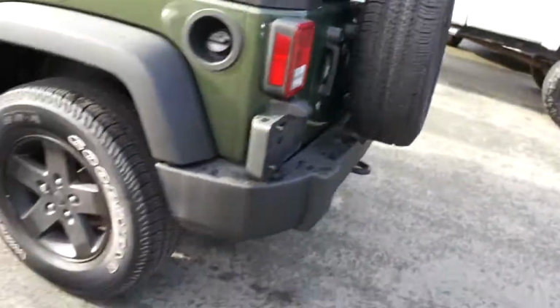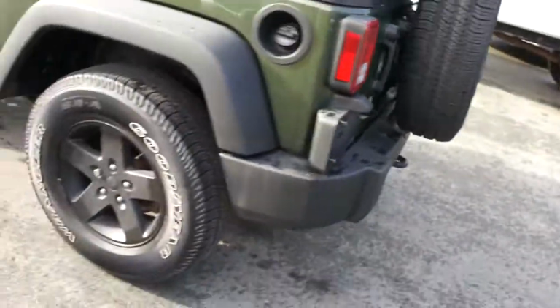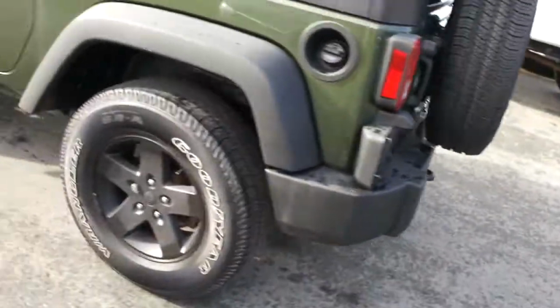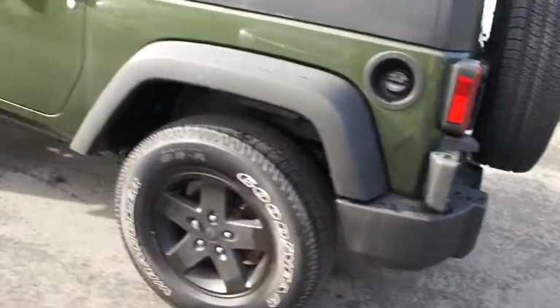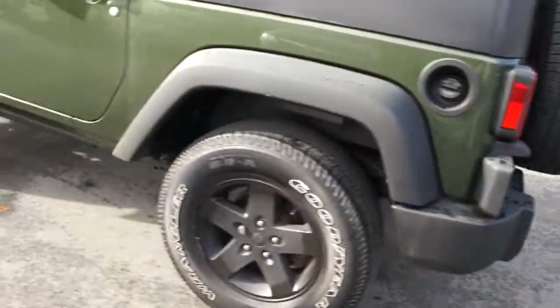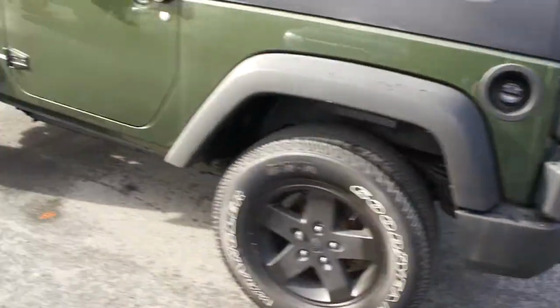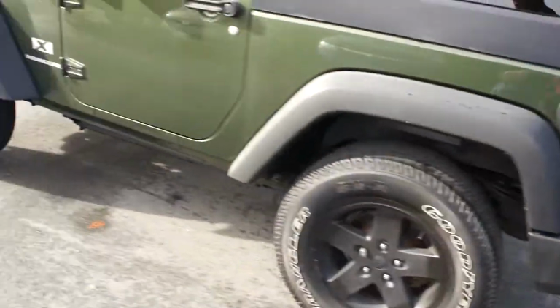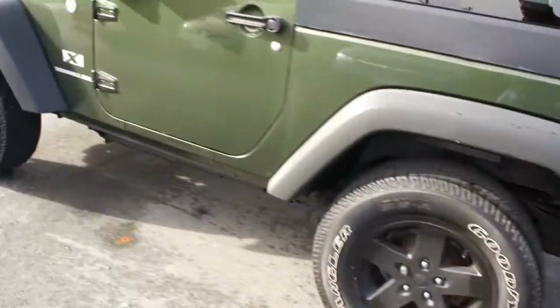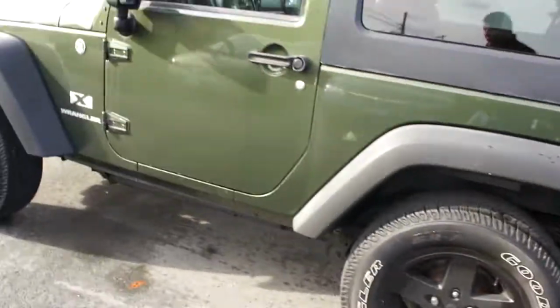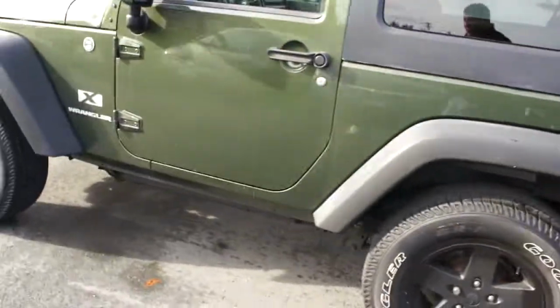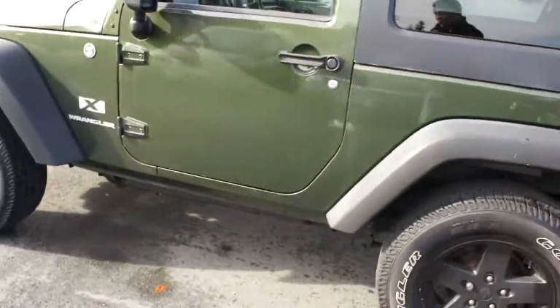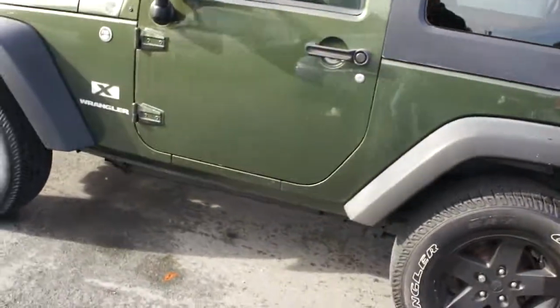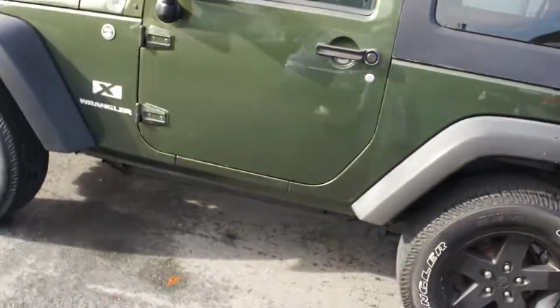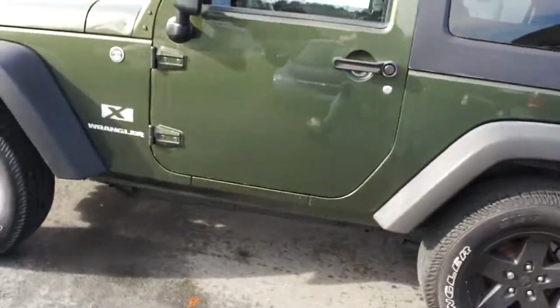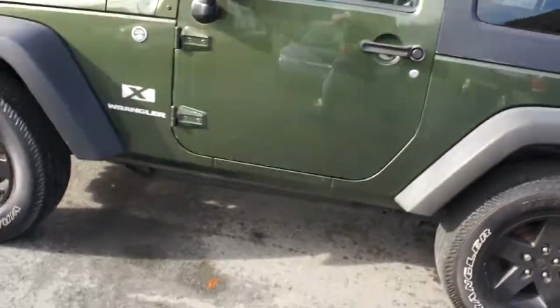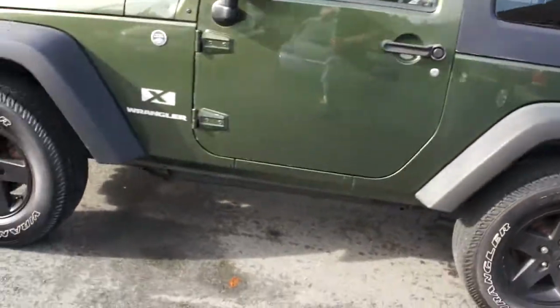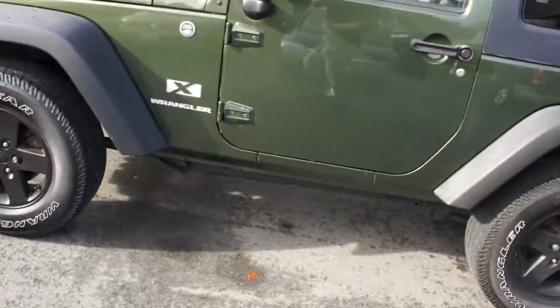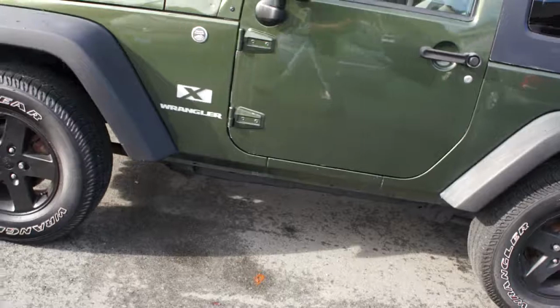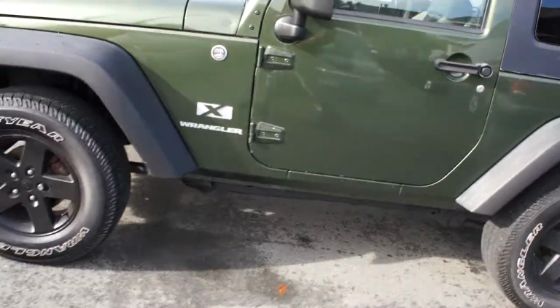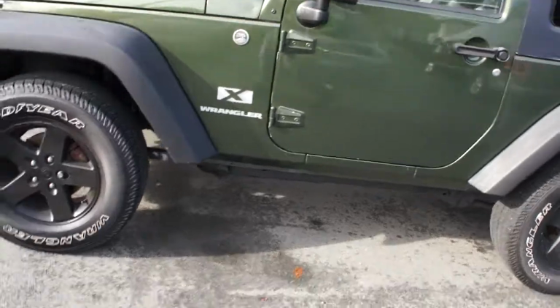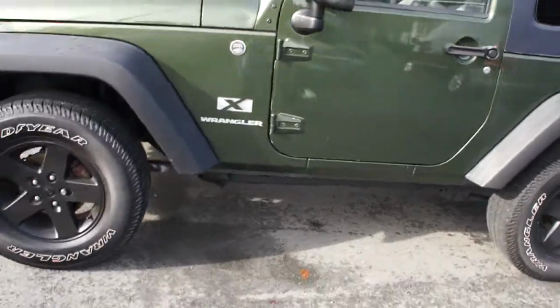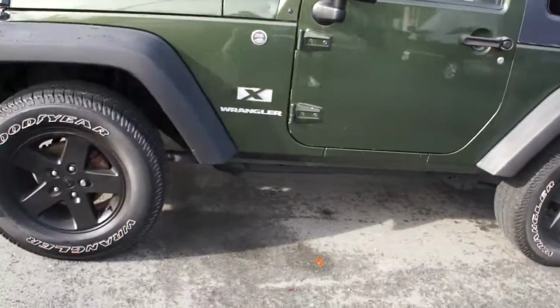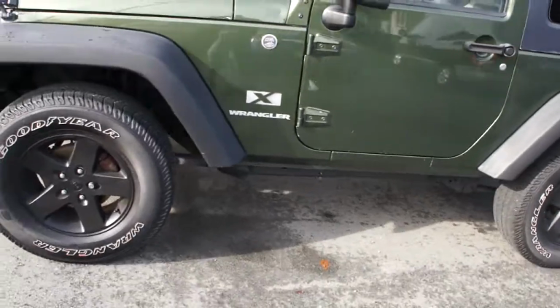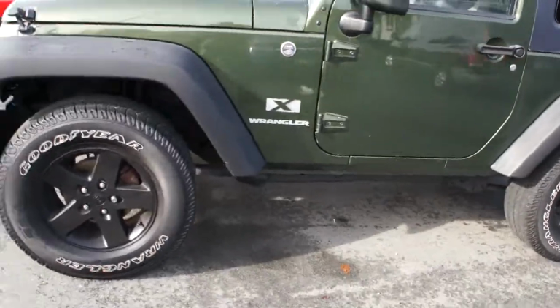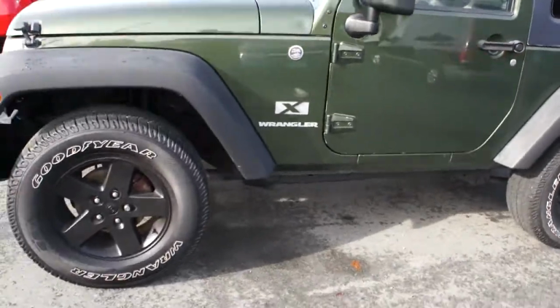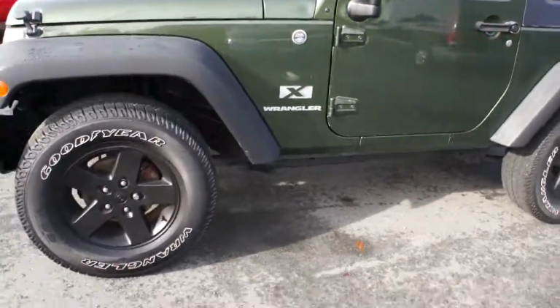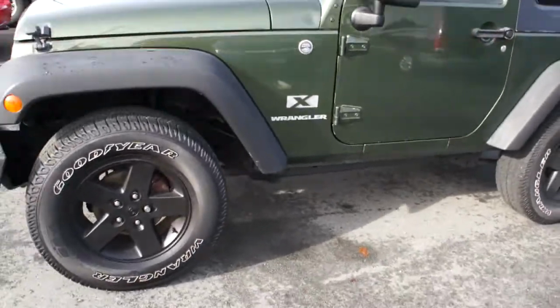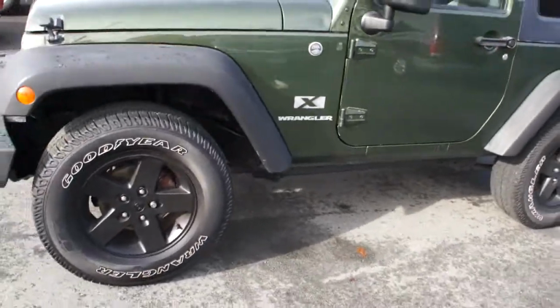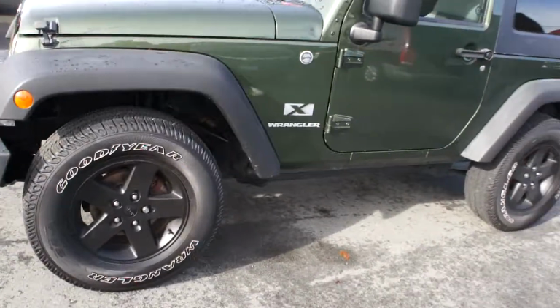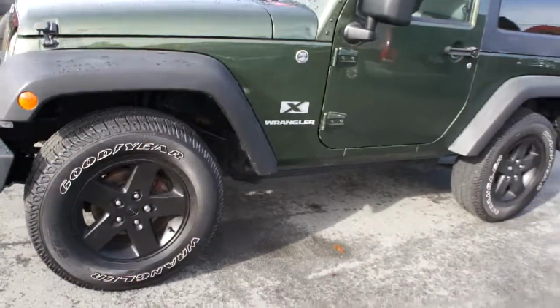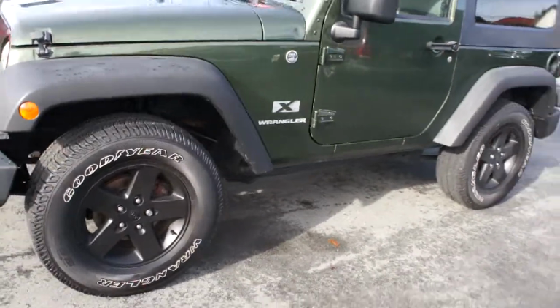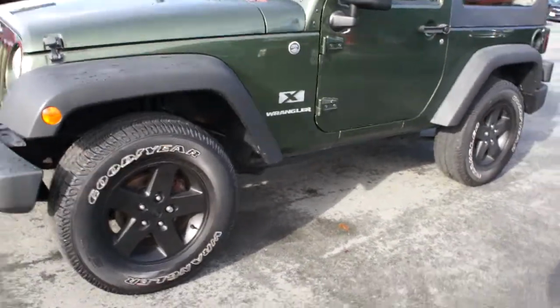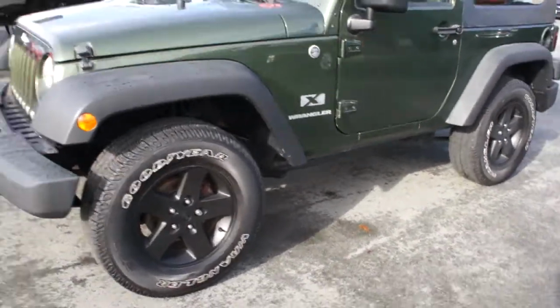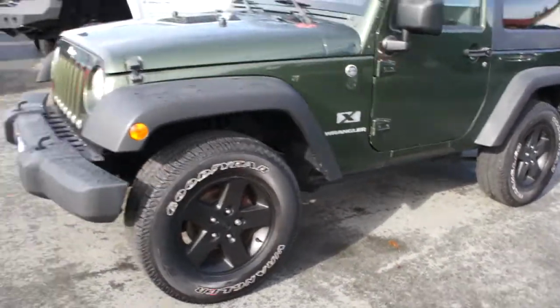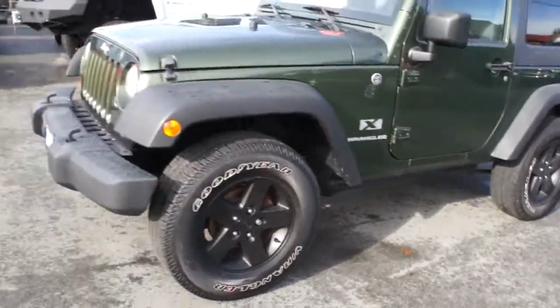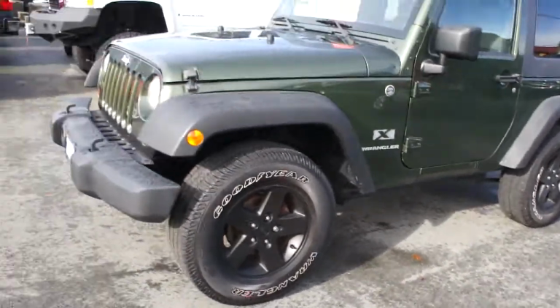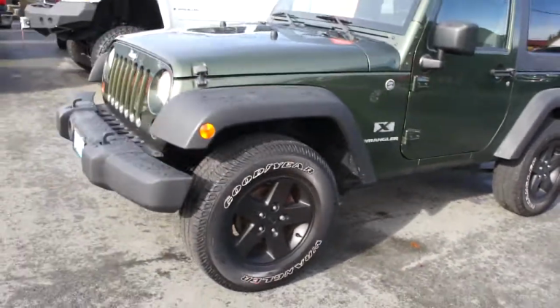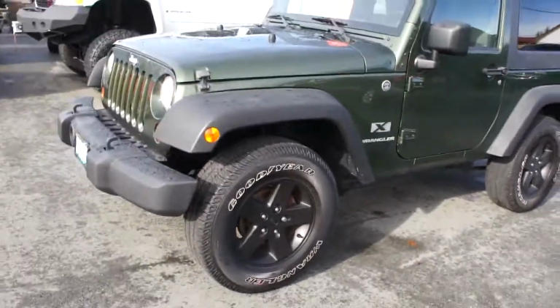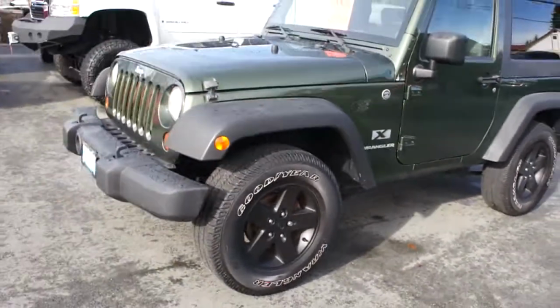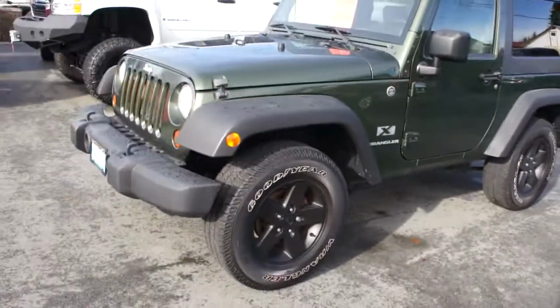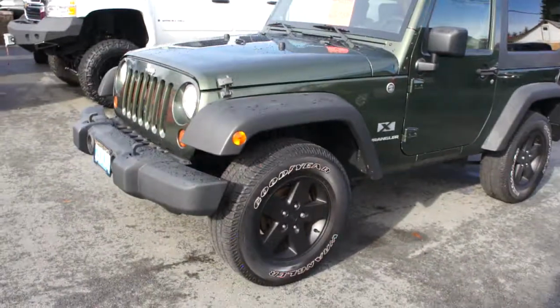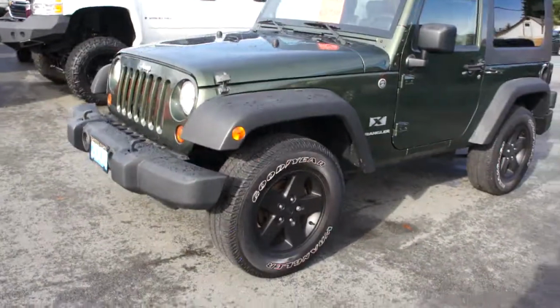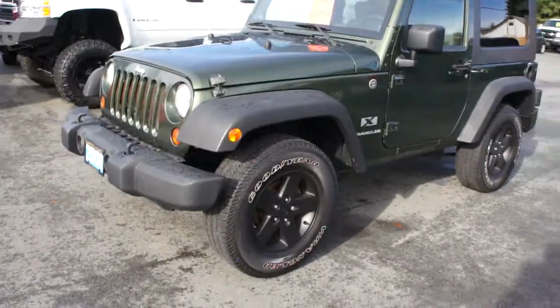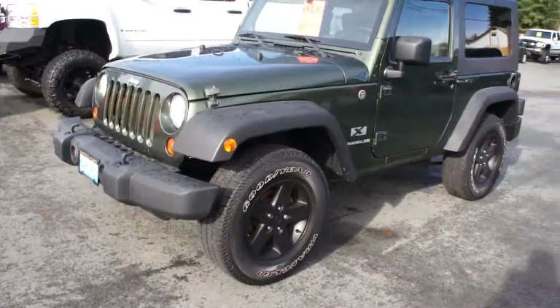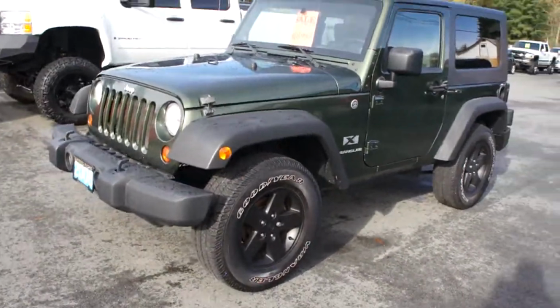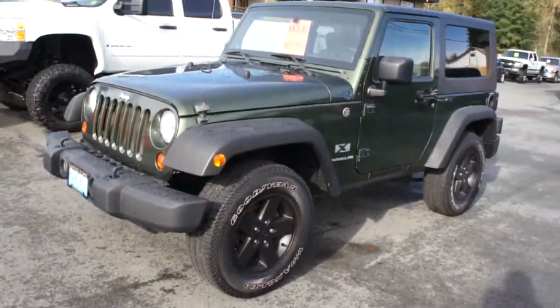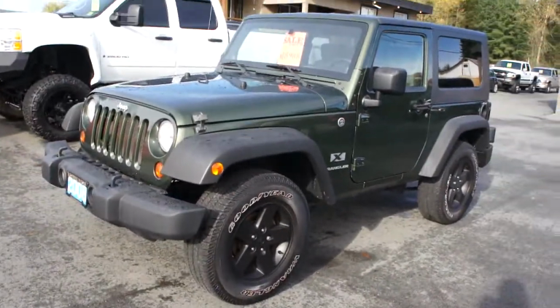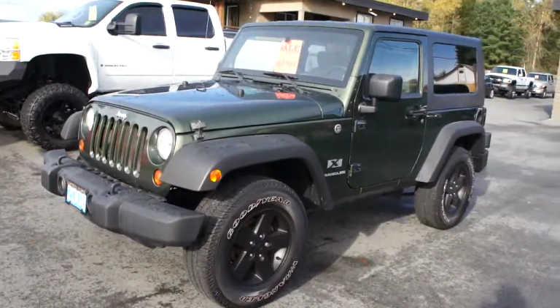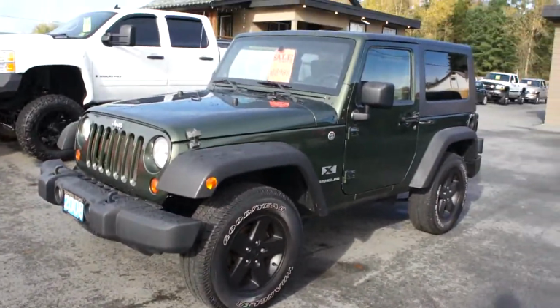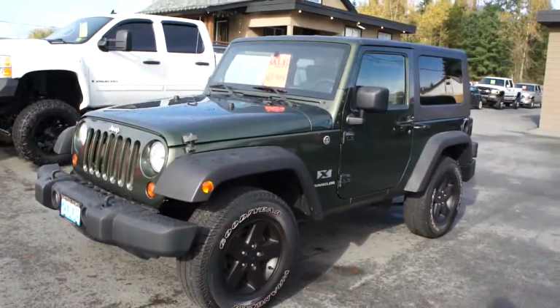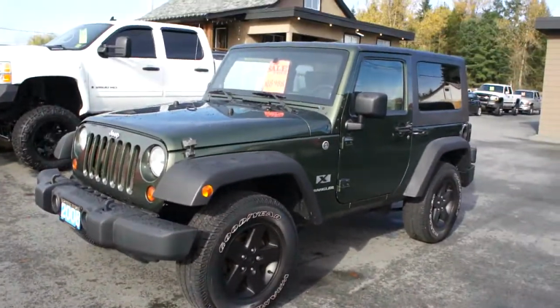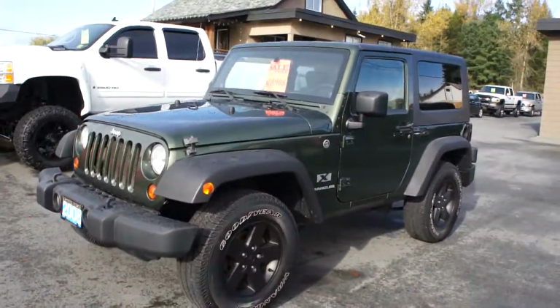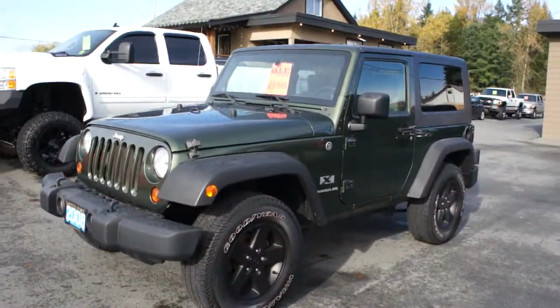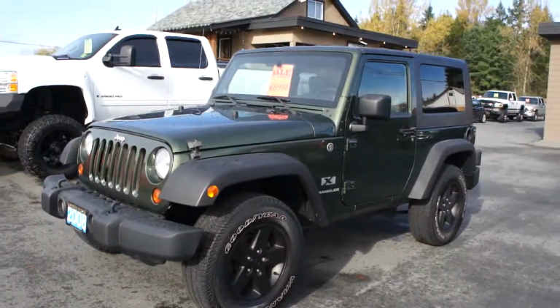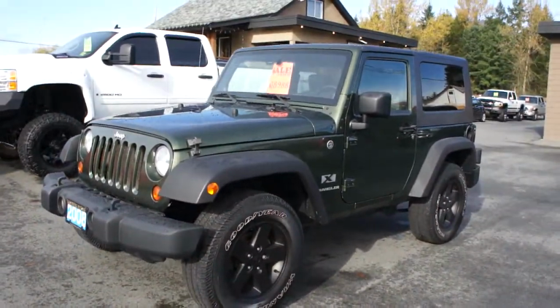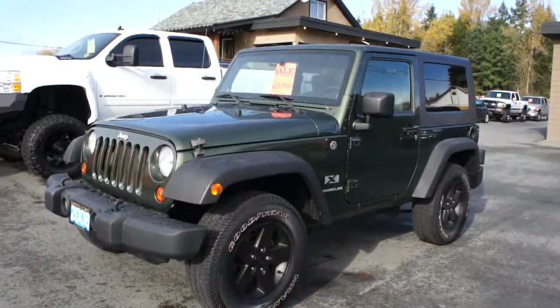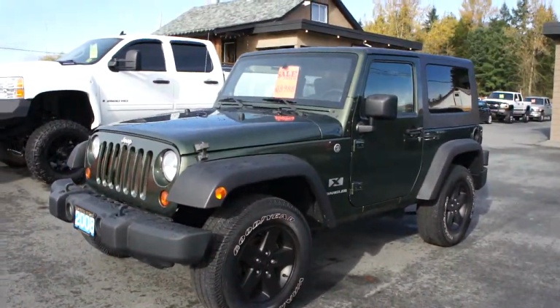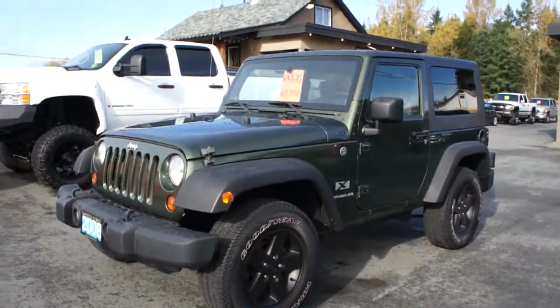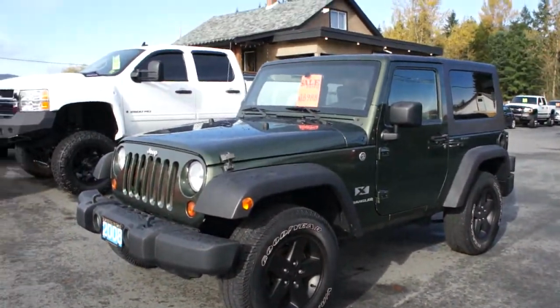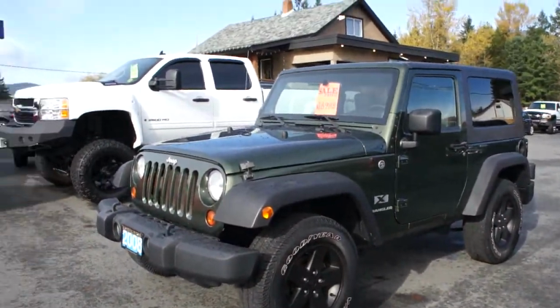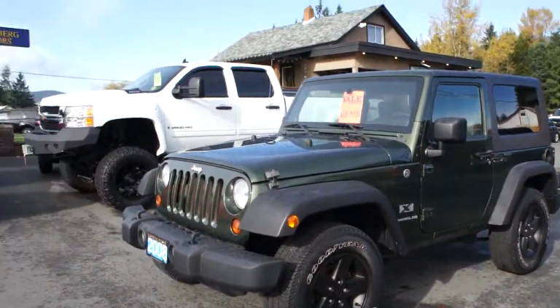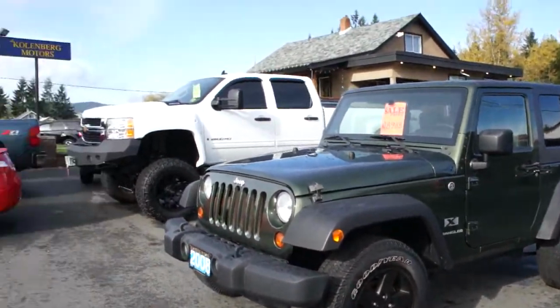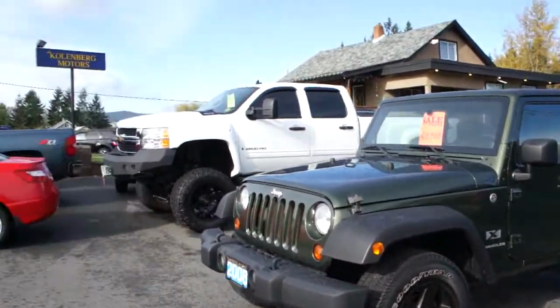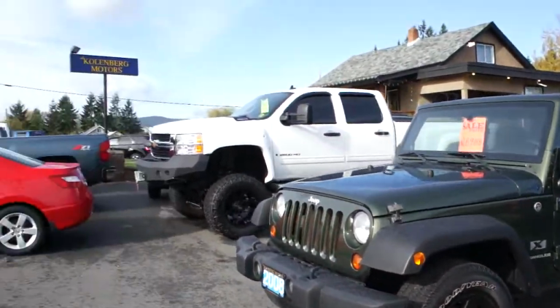You can view this two-door Jeep Wrangler at Kohlenburg Motors at 3537 Couch Lake Road in Duncan.